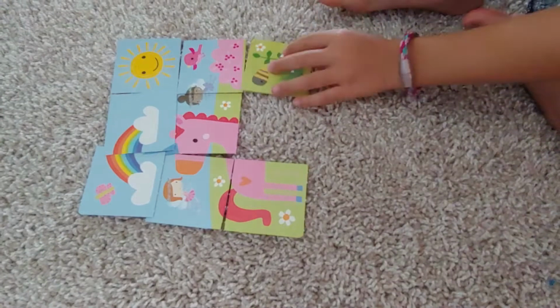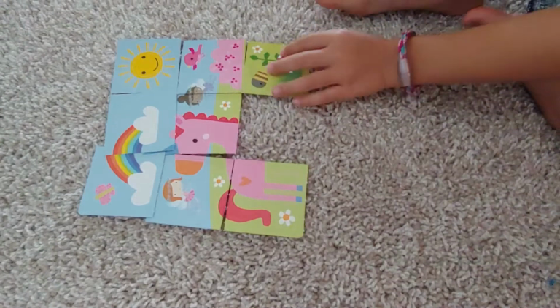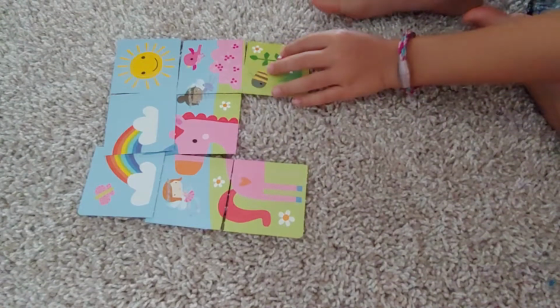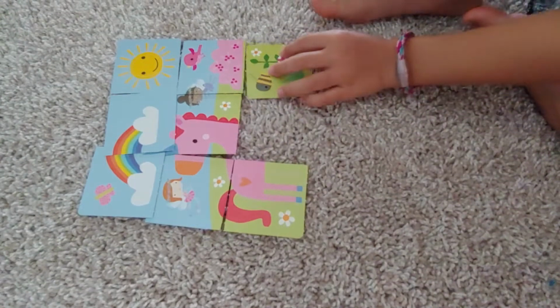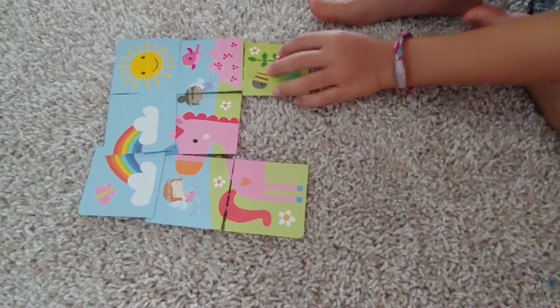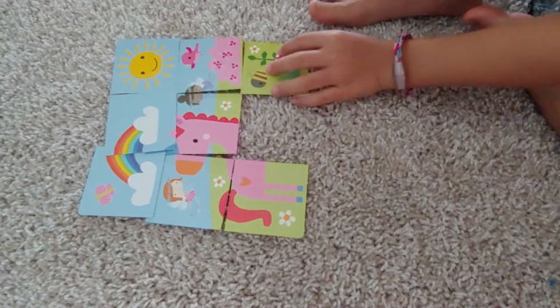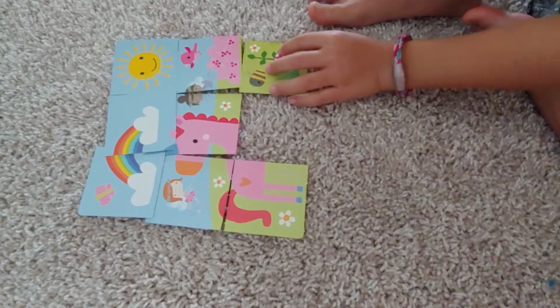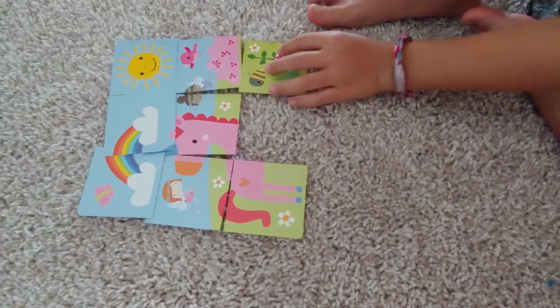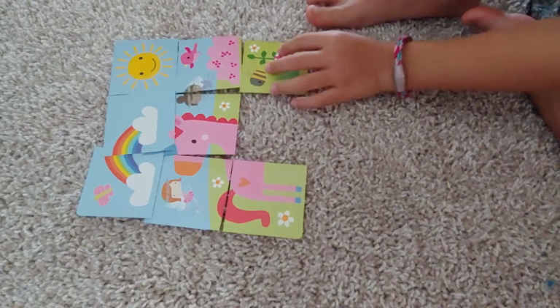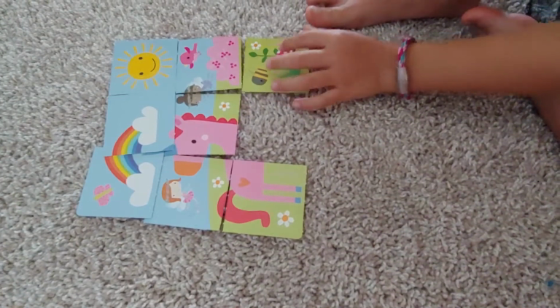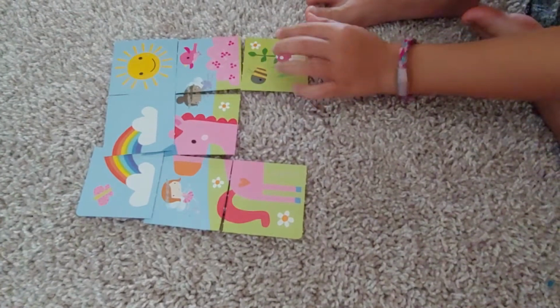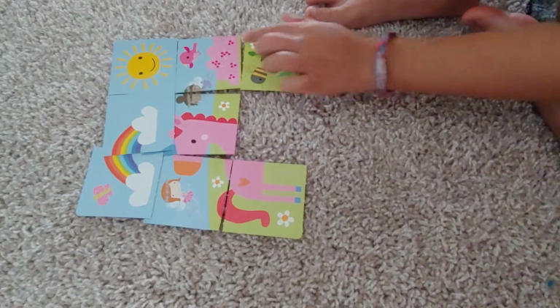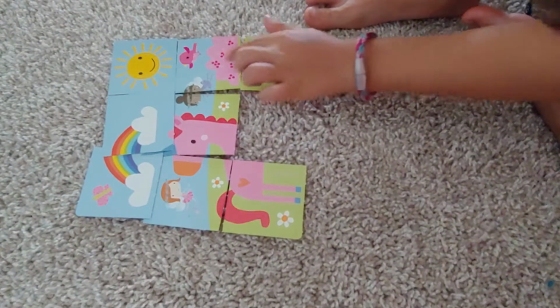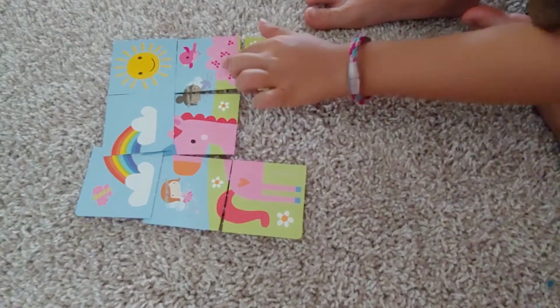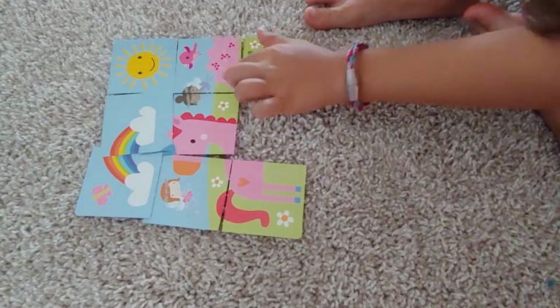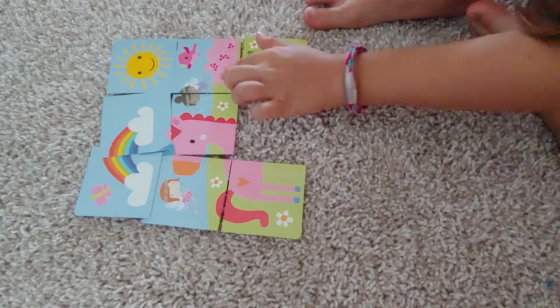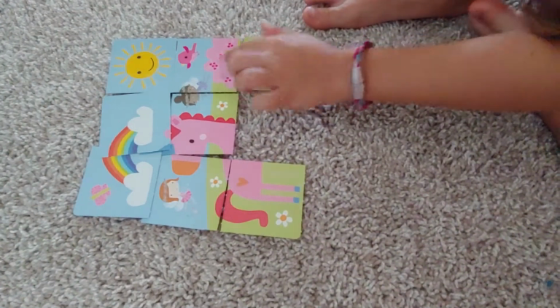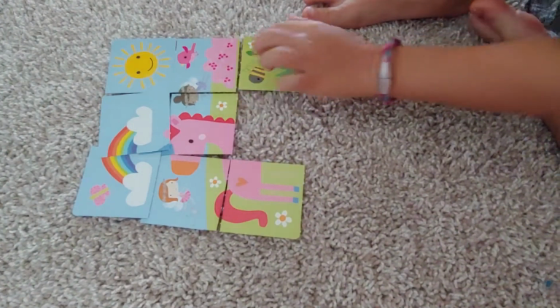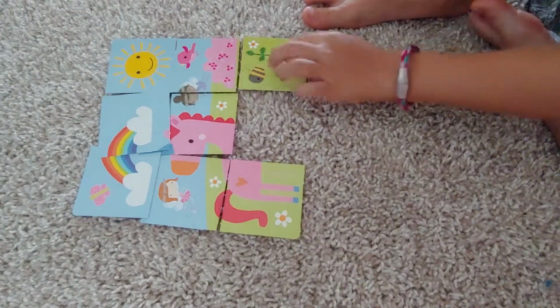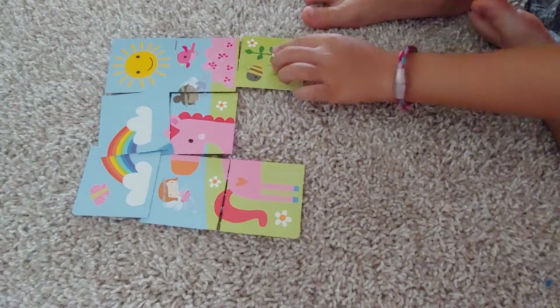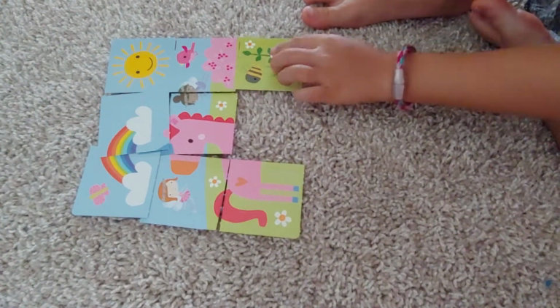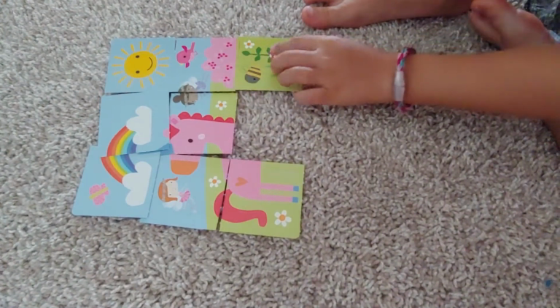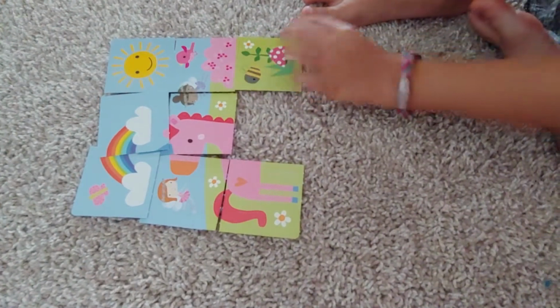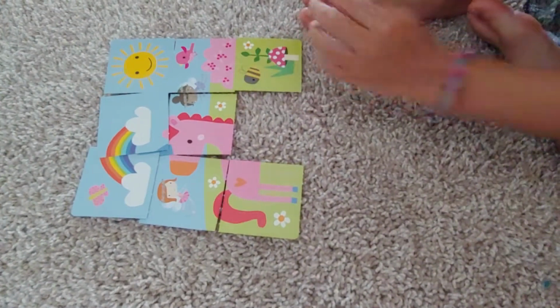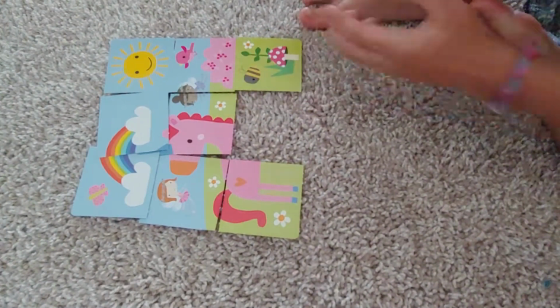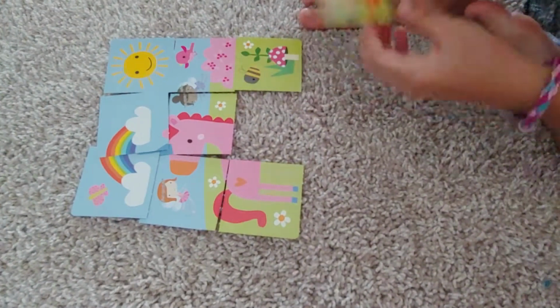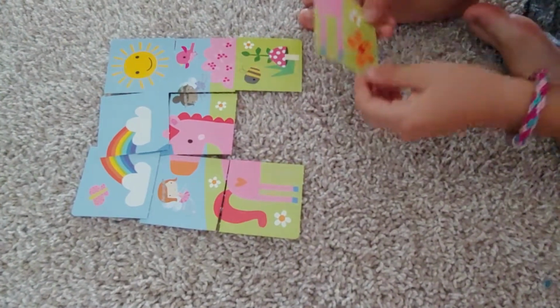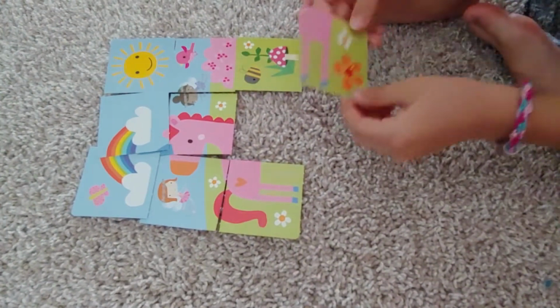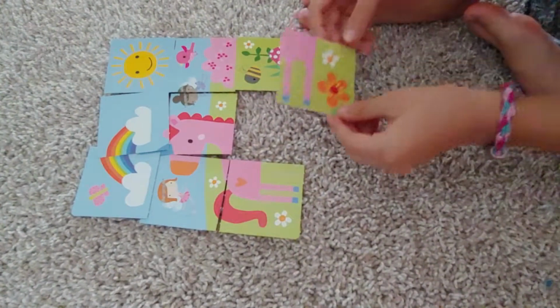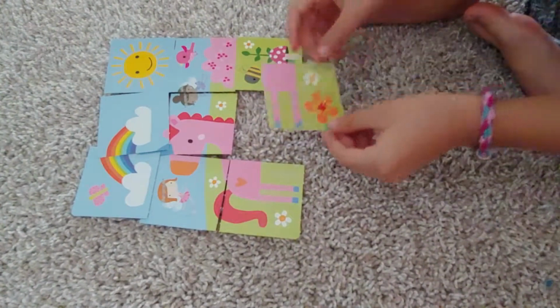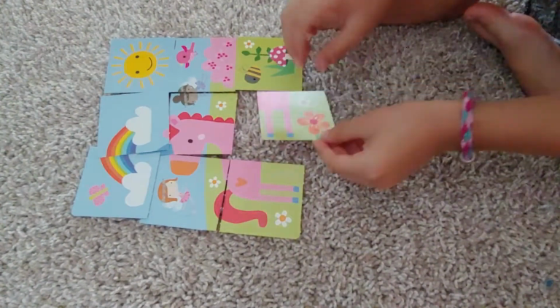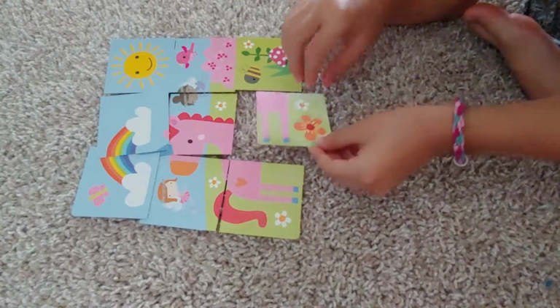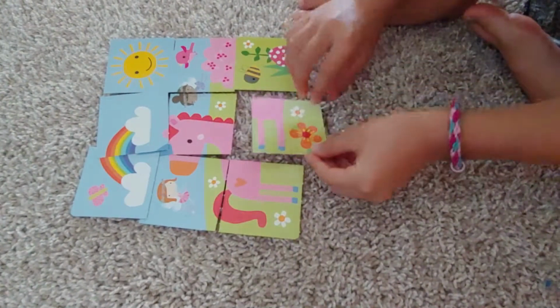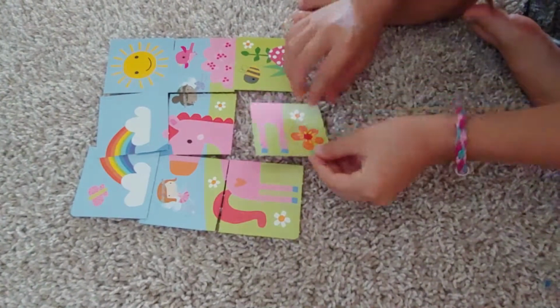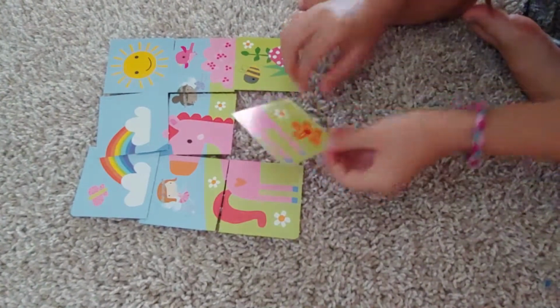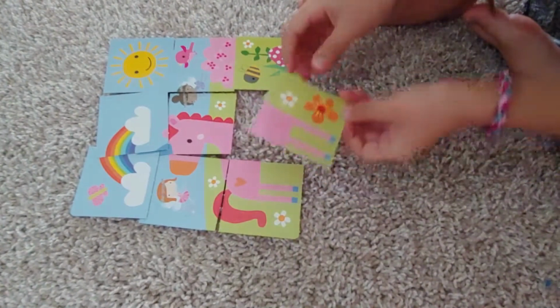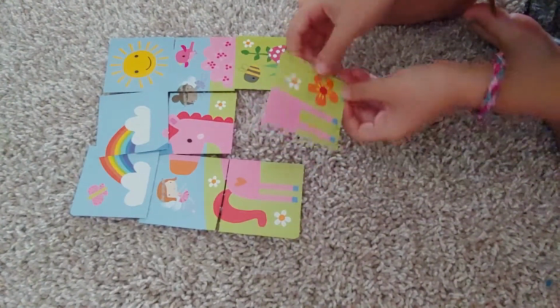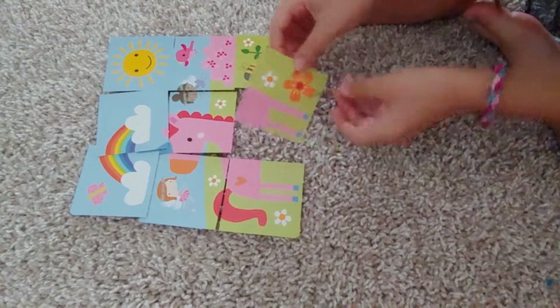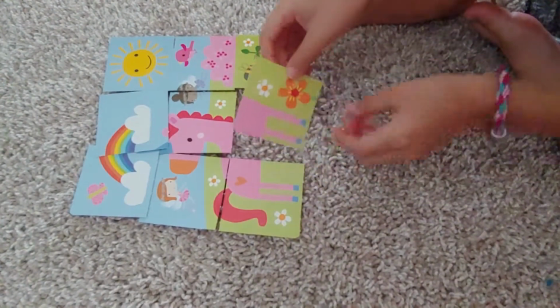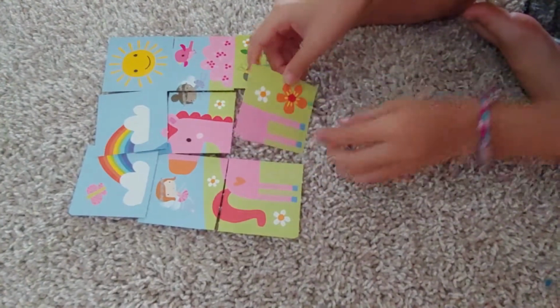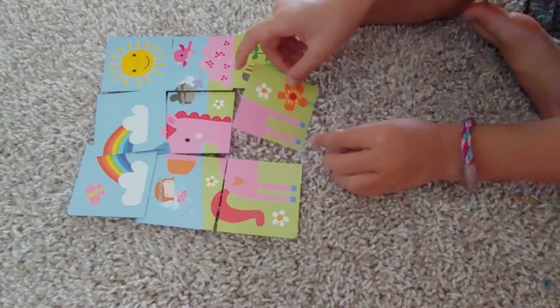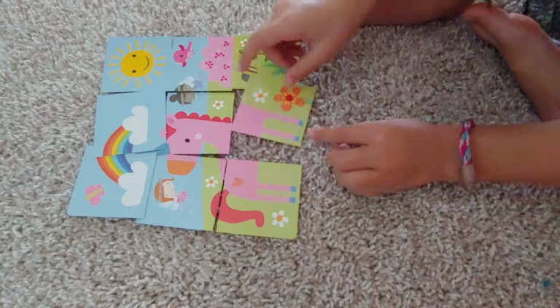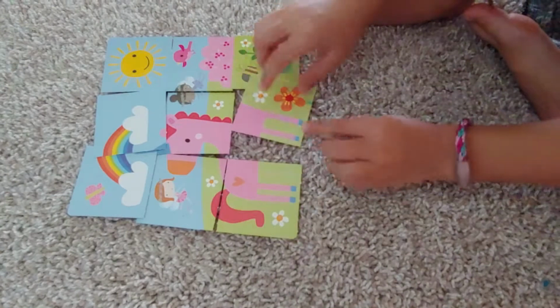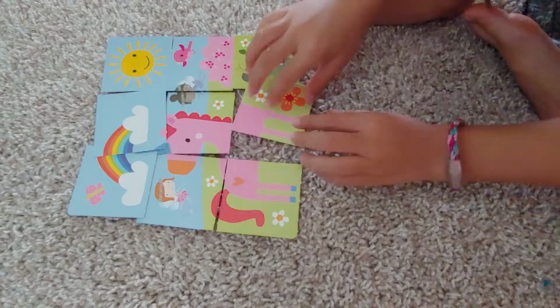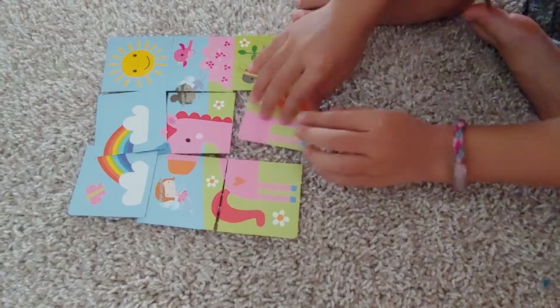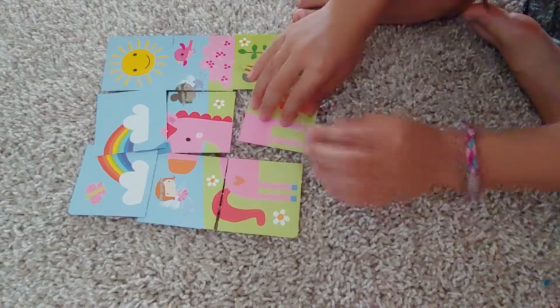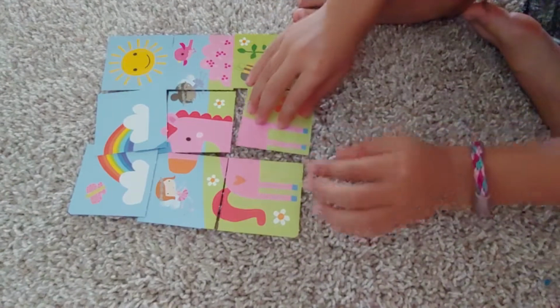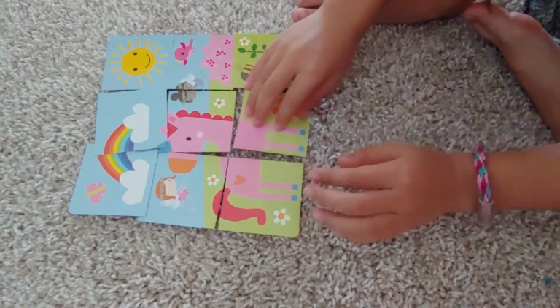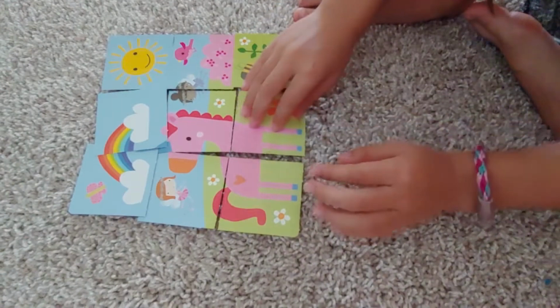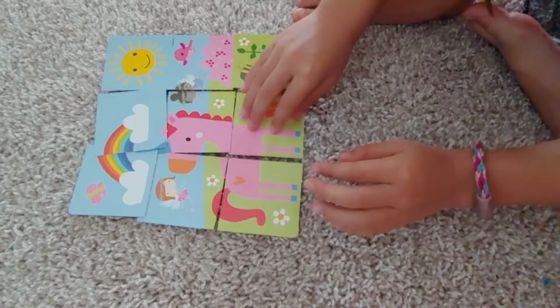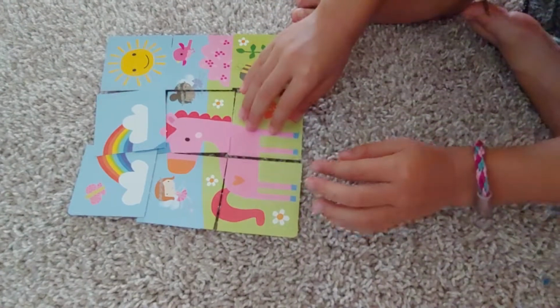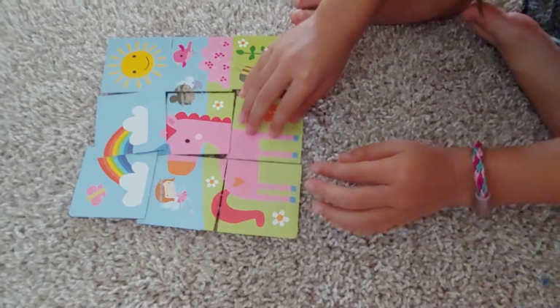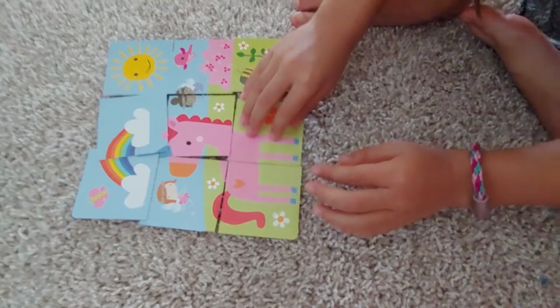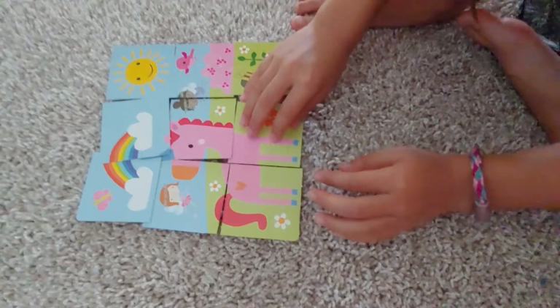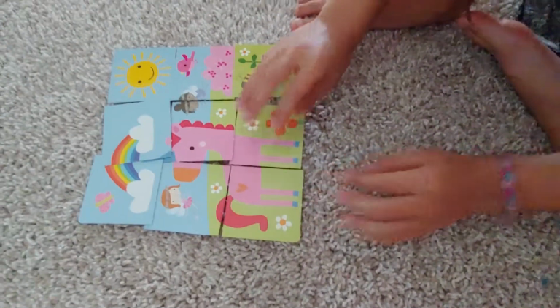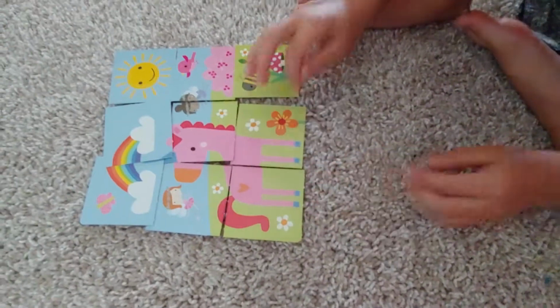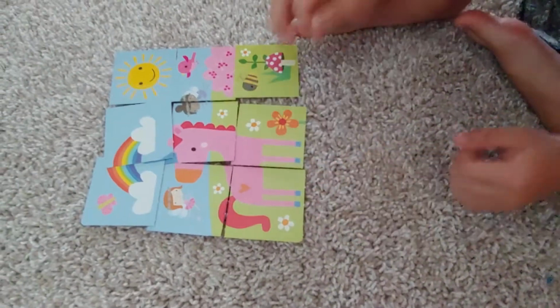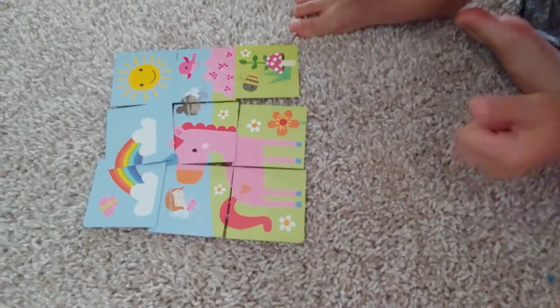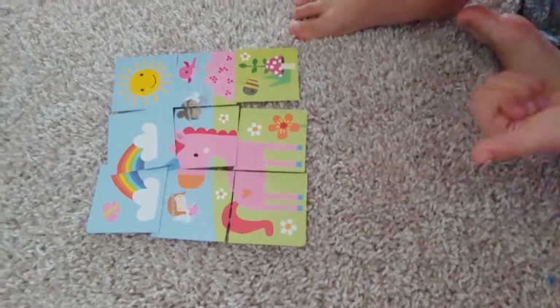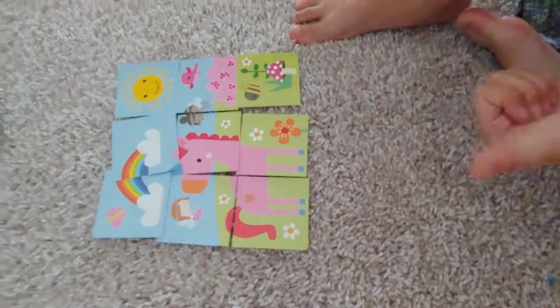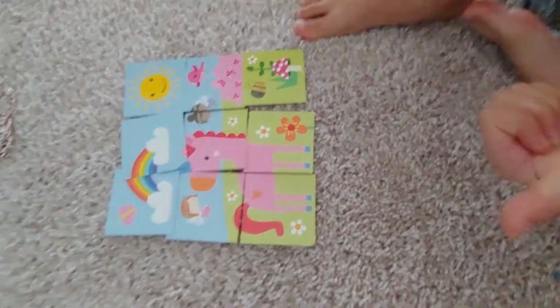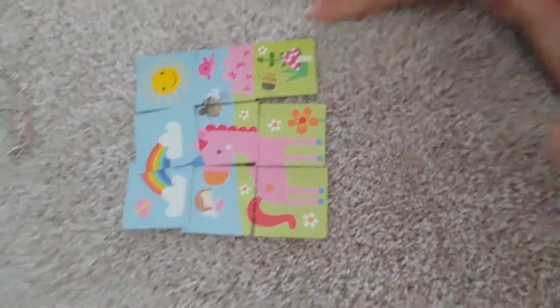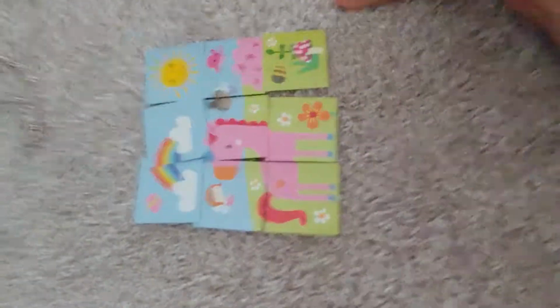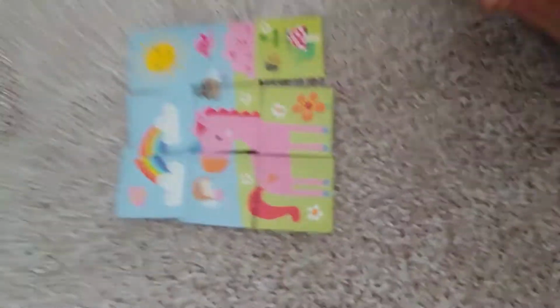No, it was right here. There, there. And then let's put the legs here. Done.